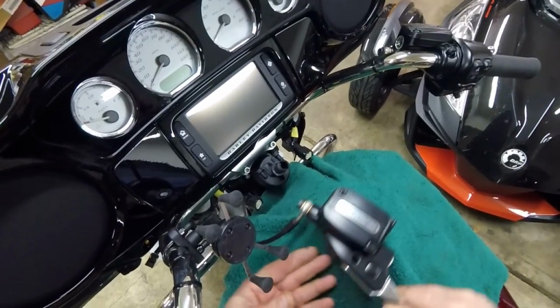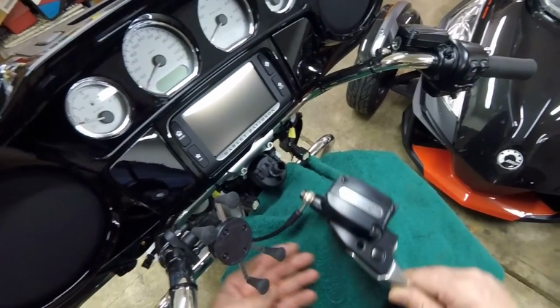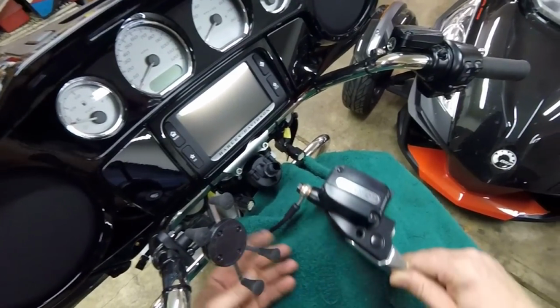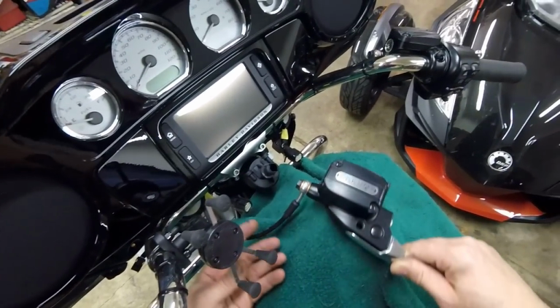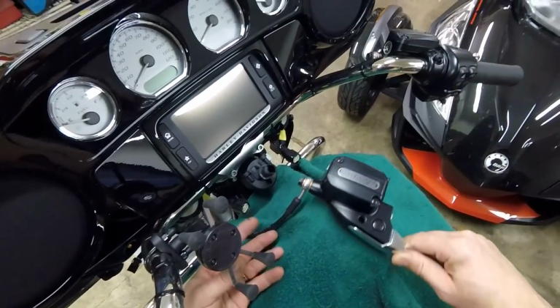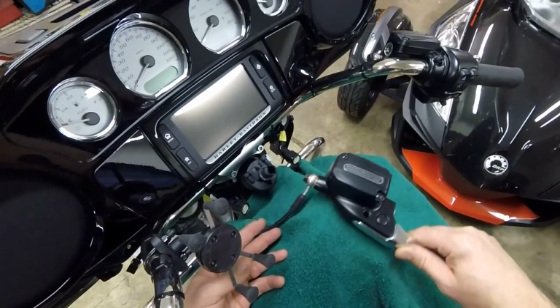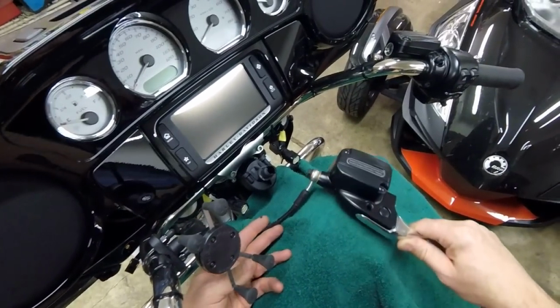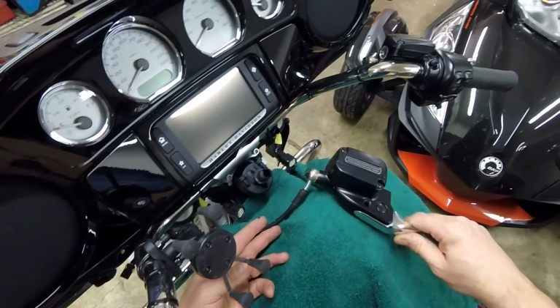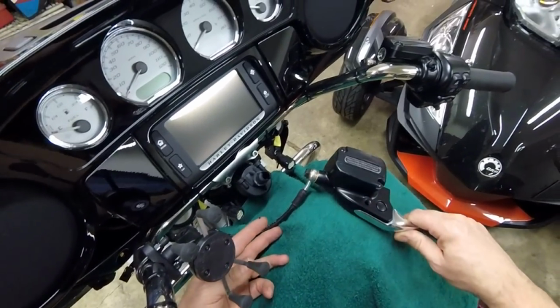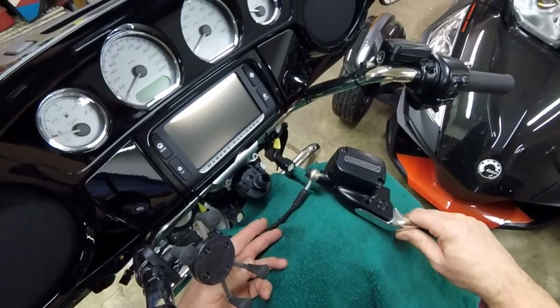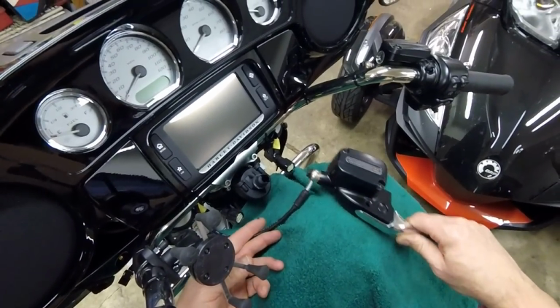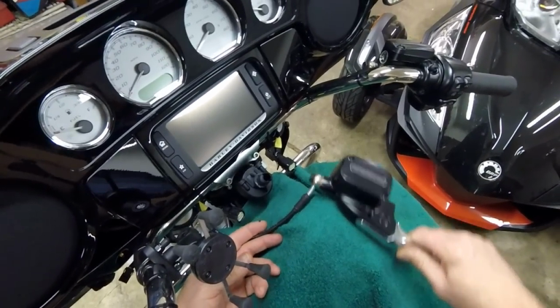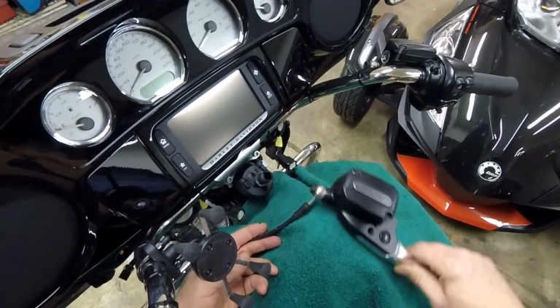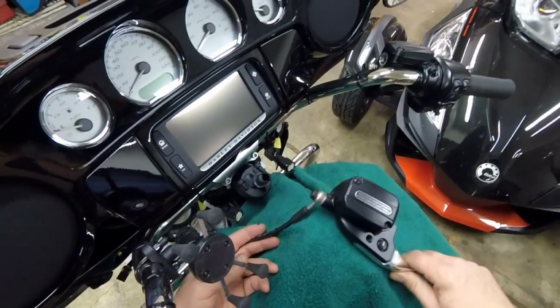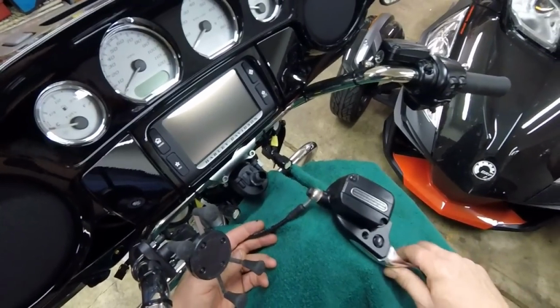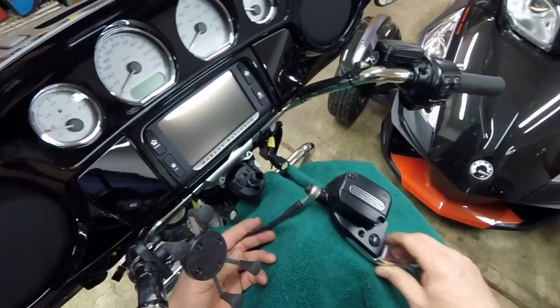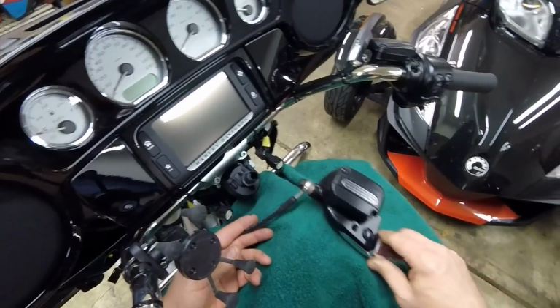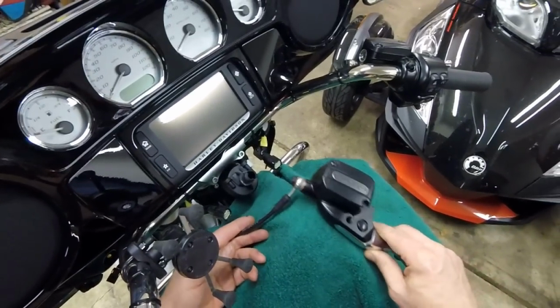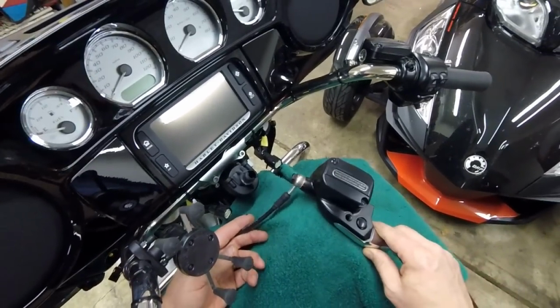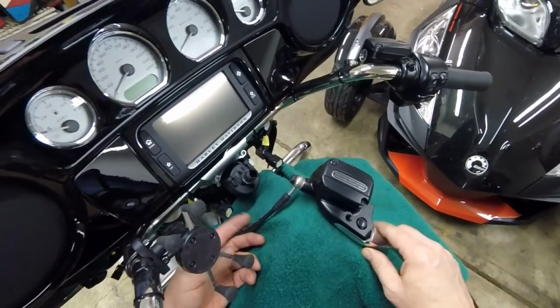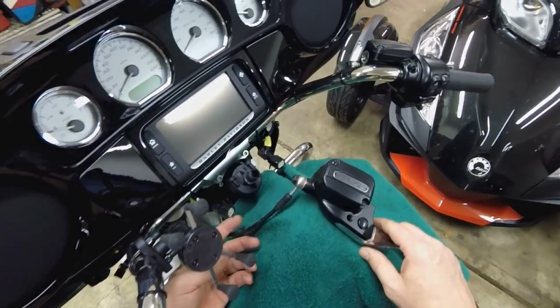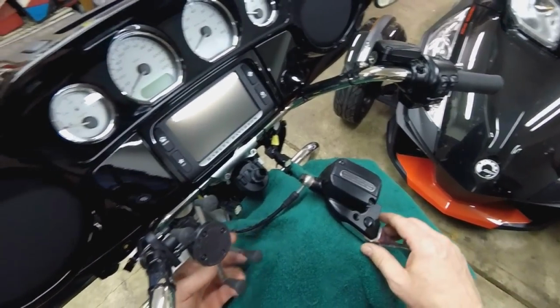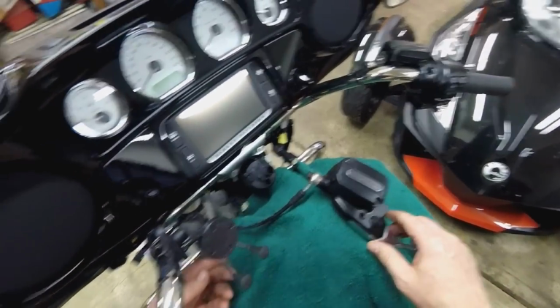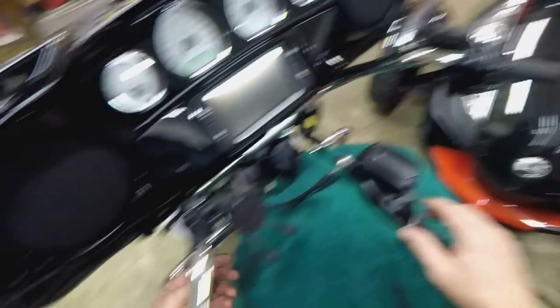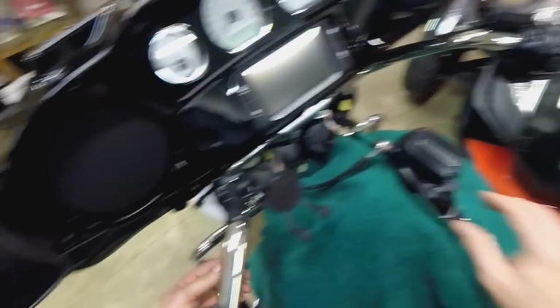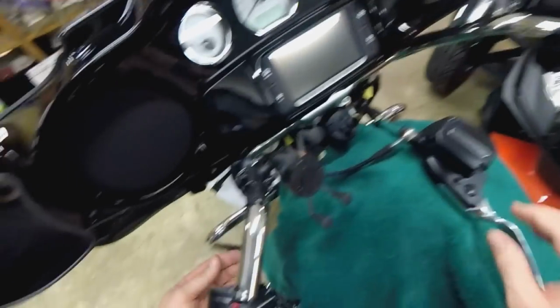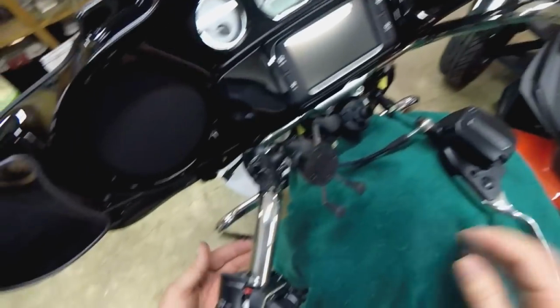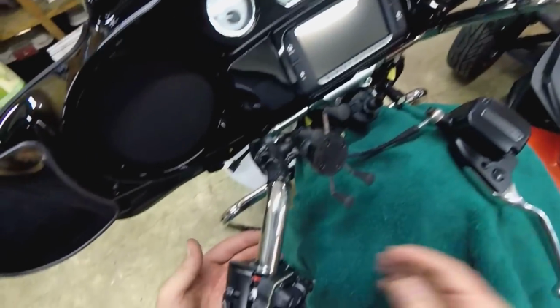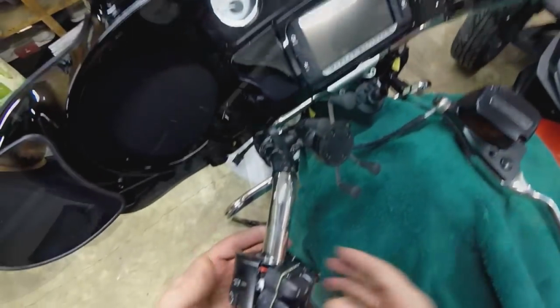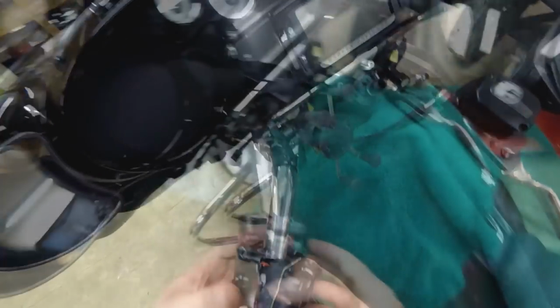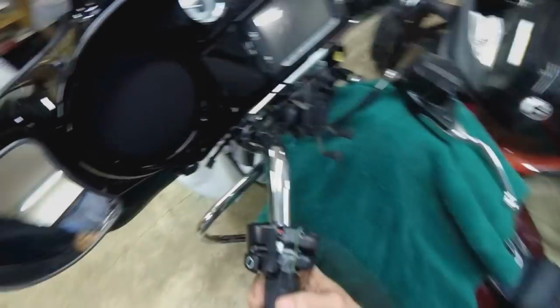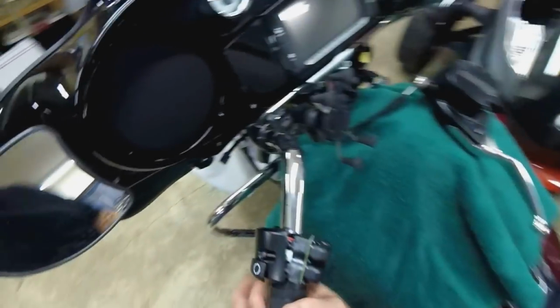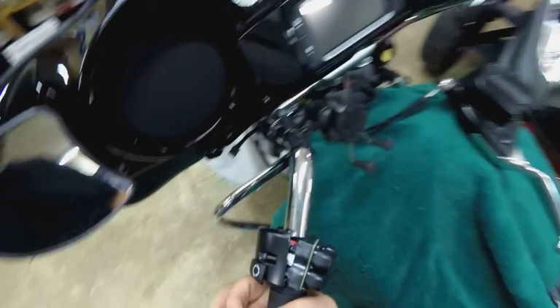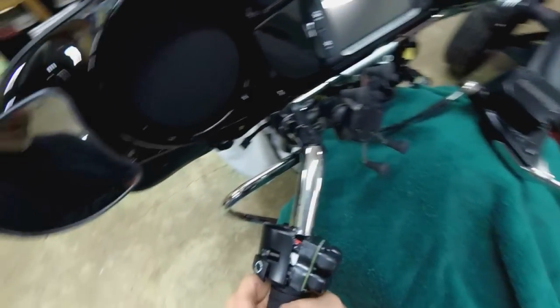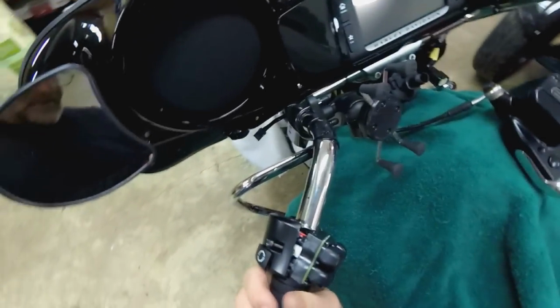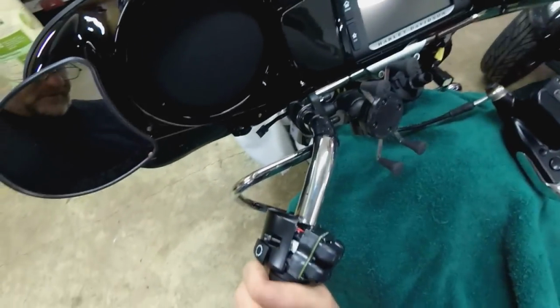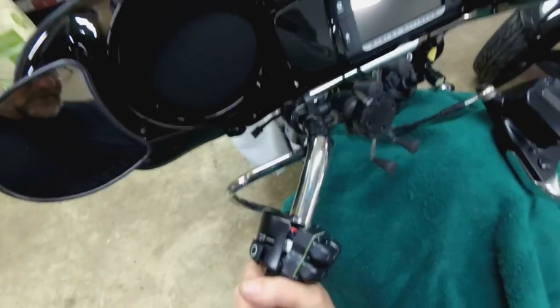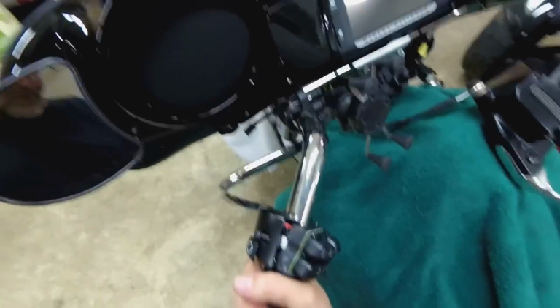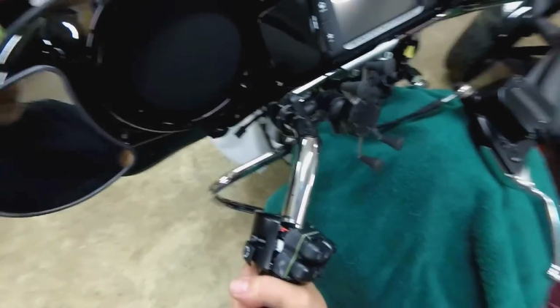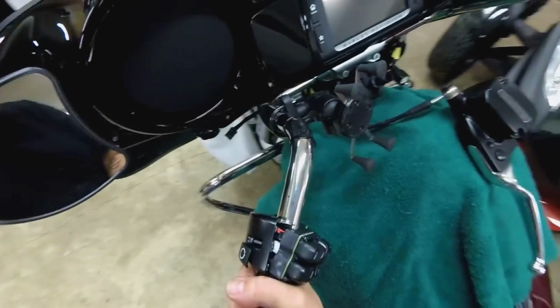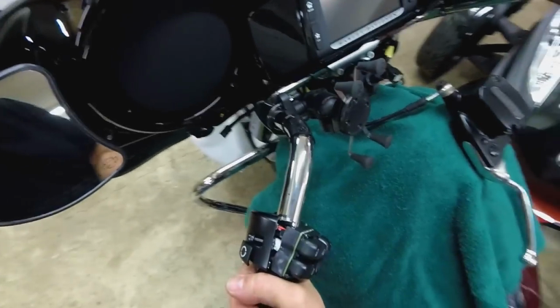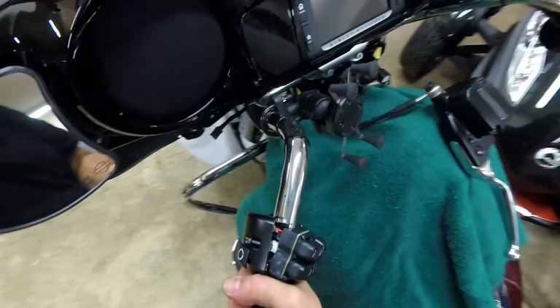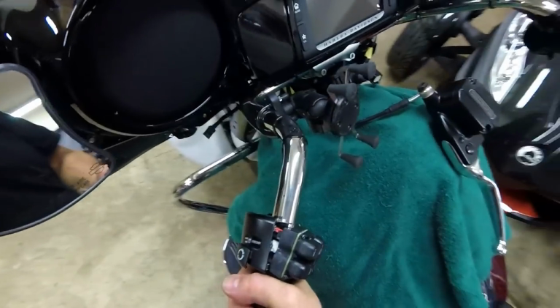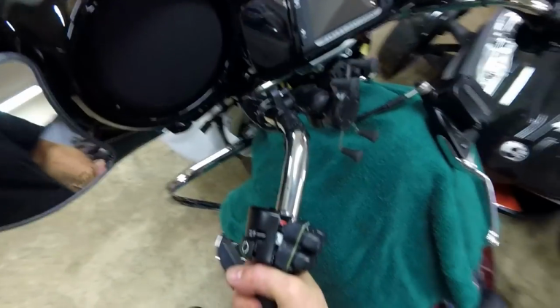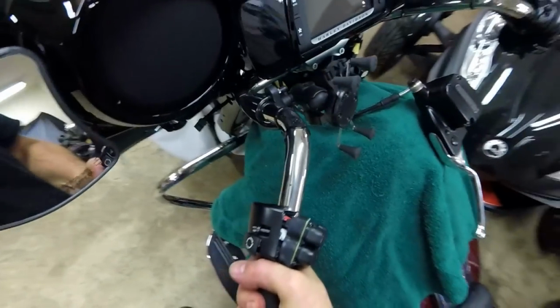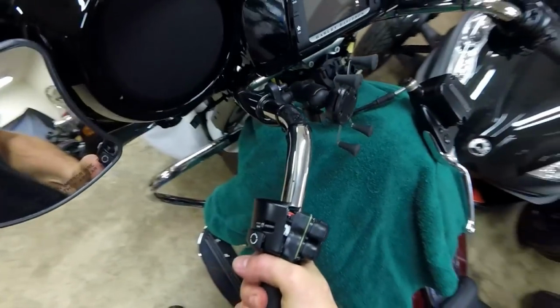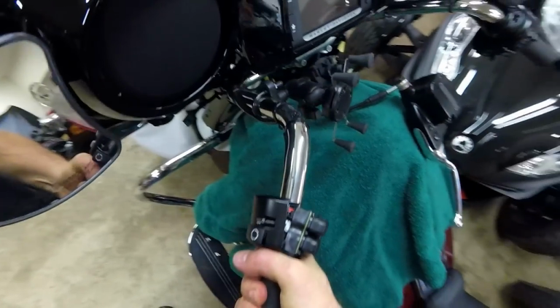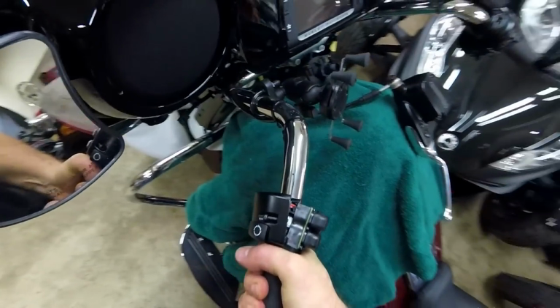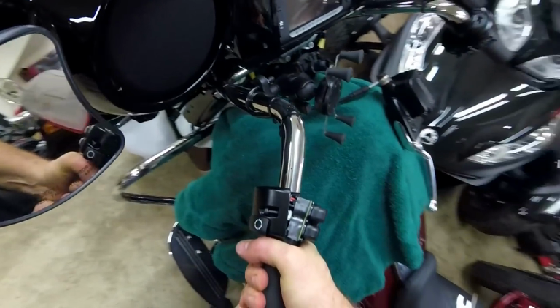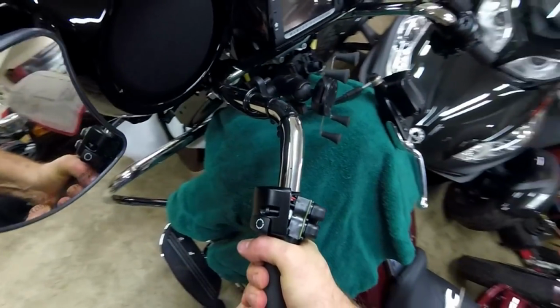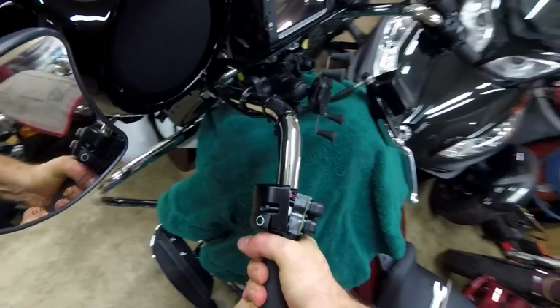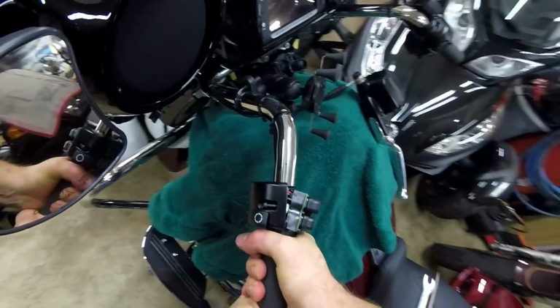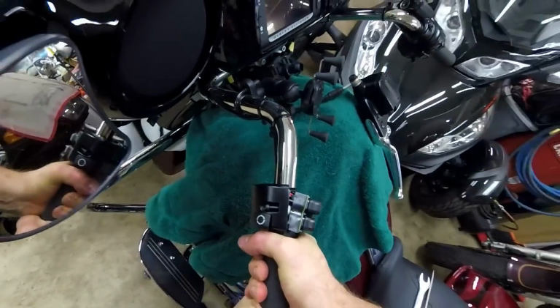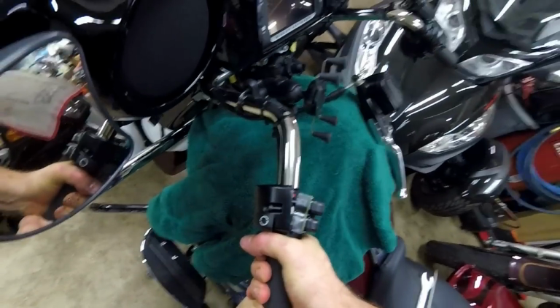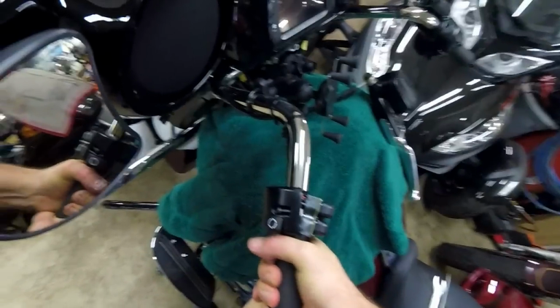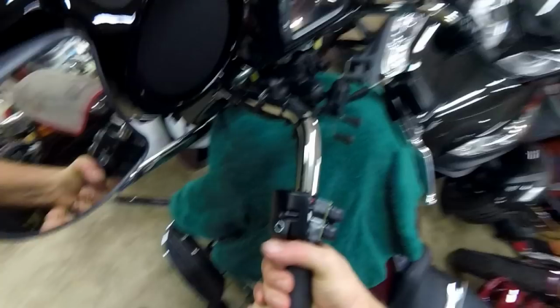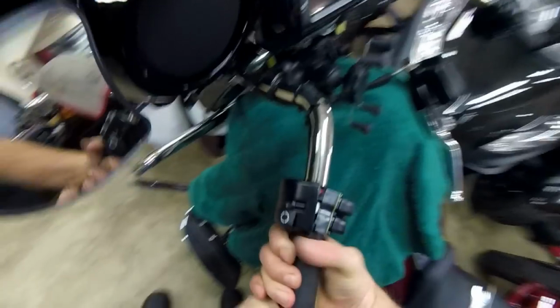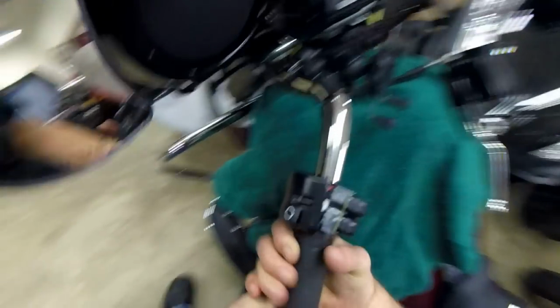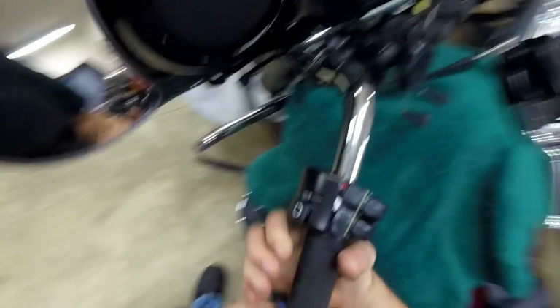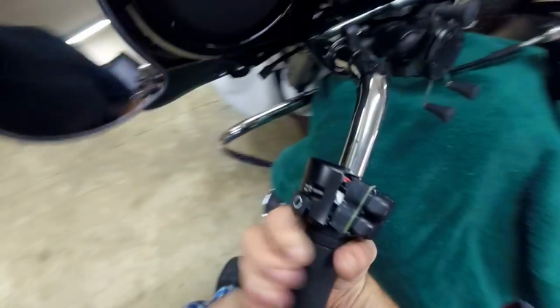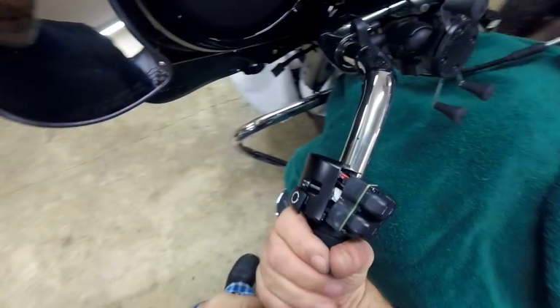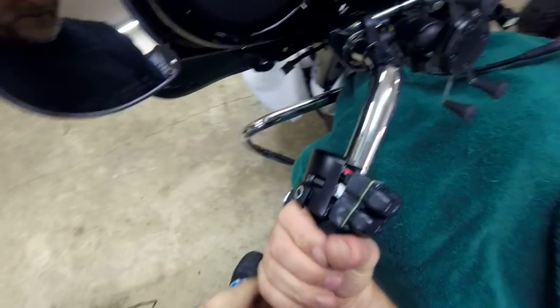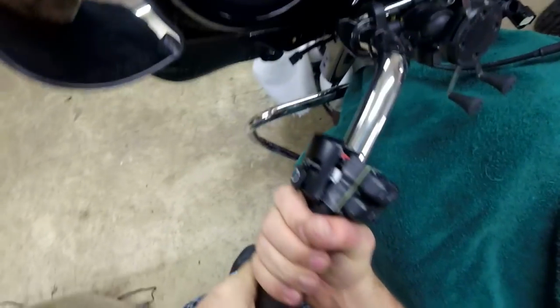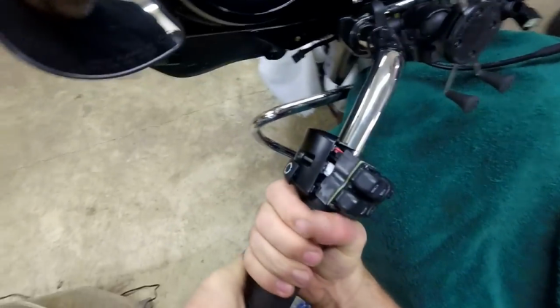Initially I'm going to crisscross these things and try to break this grip loose because they do put glue in them.